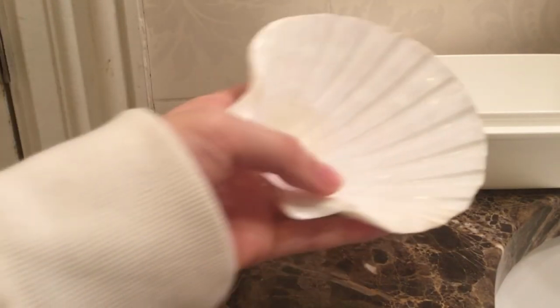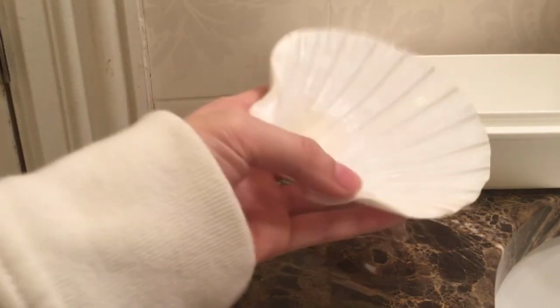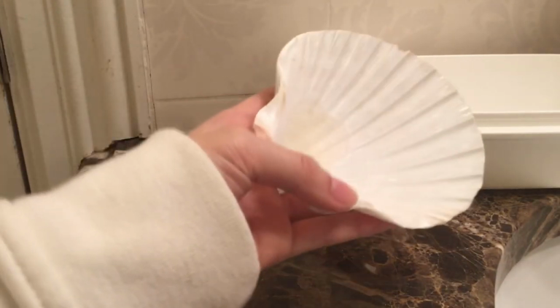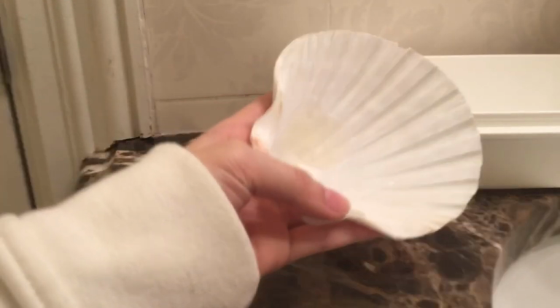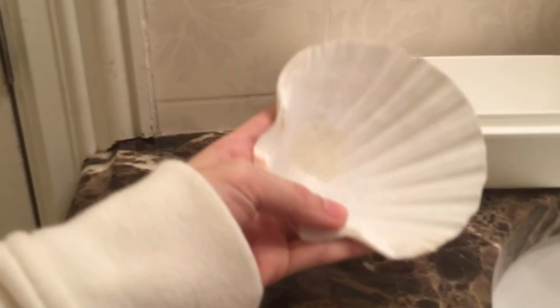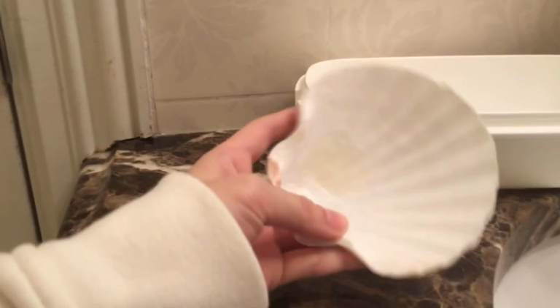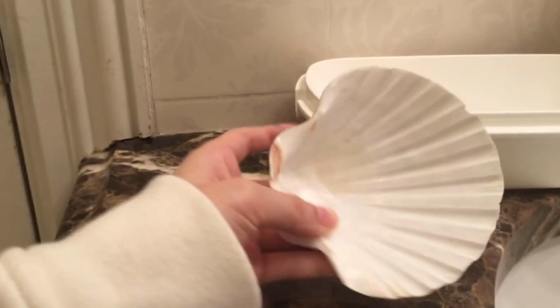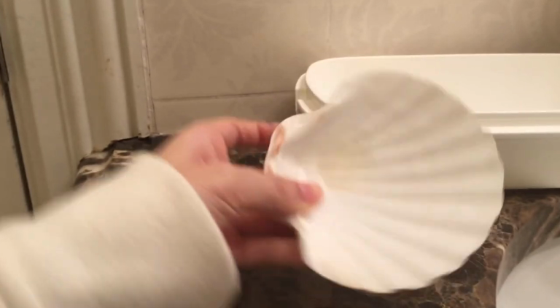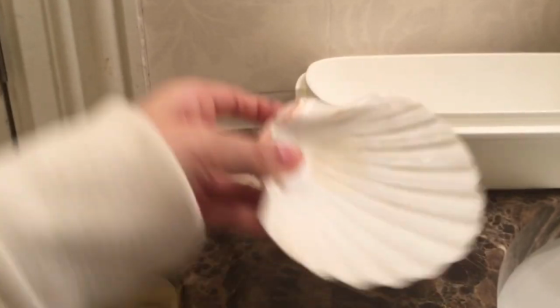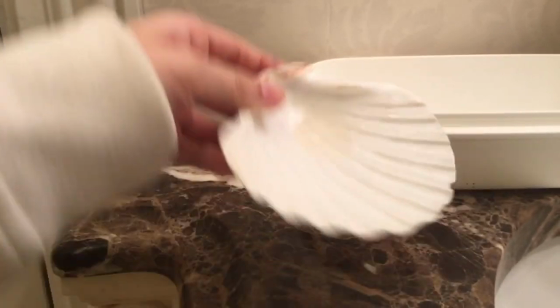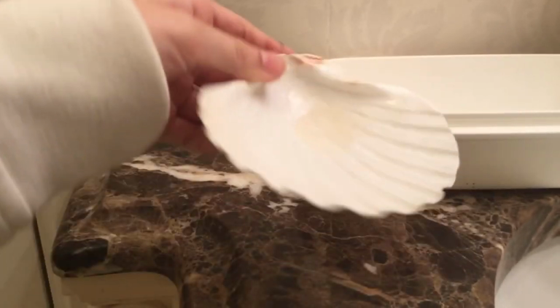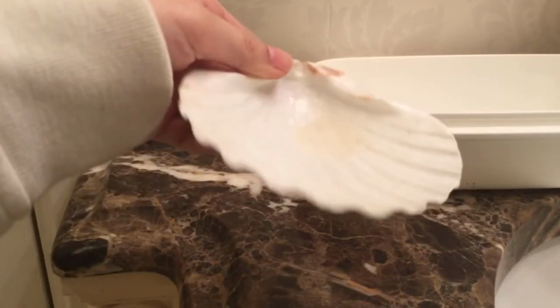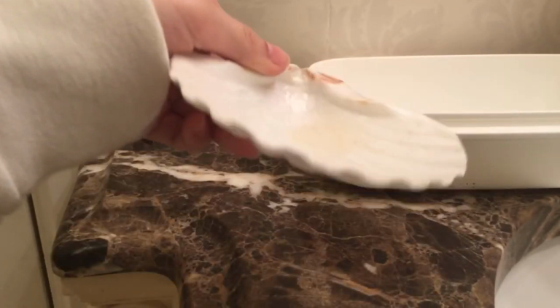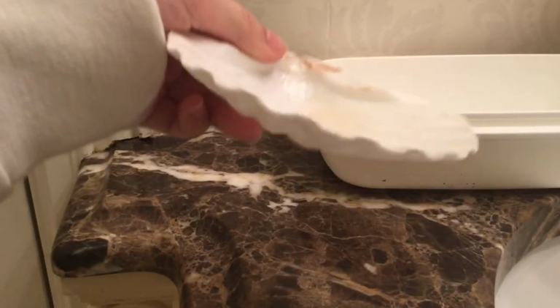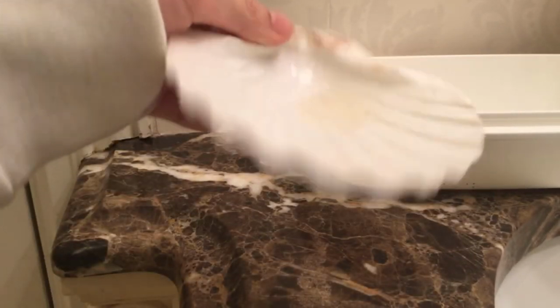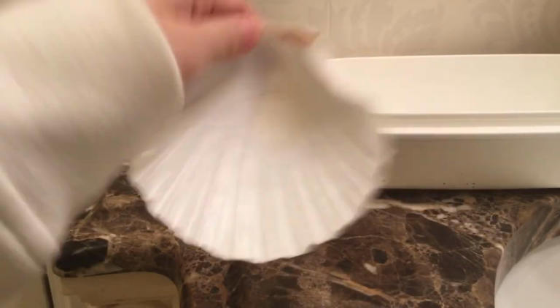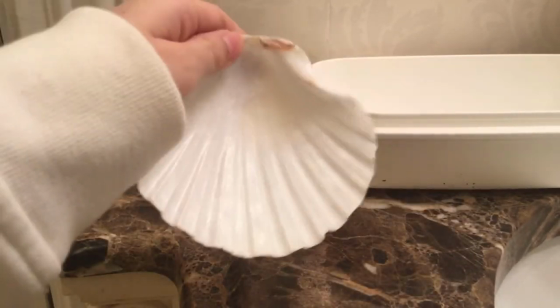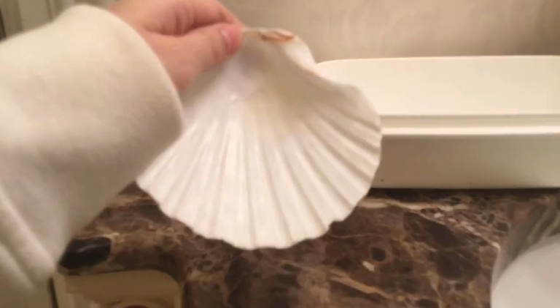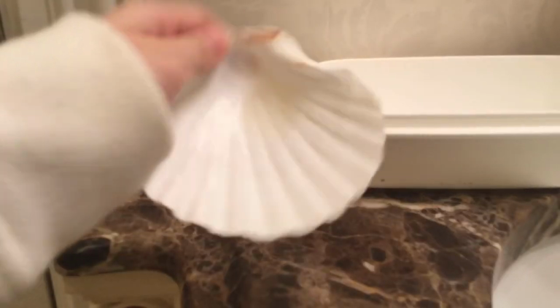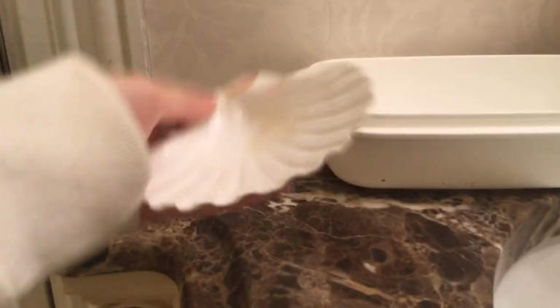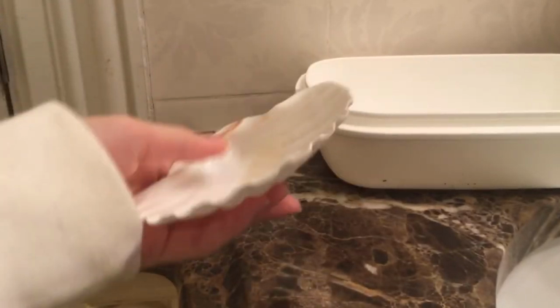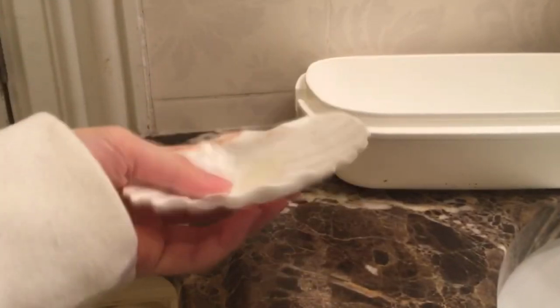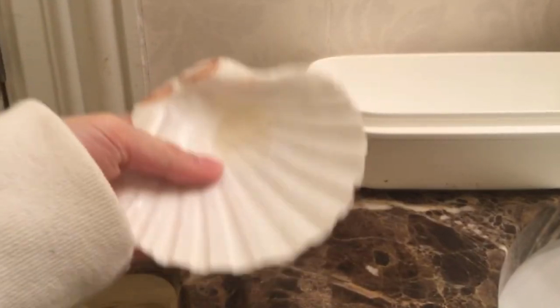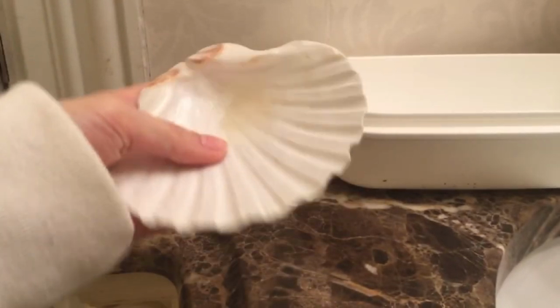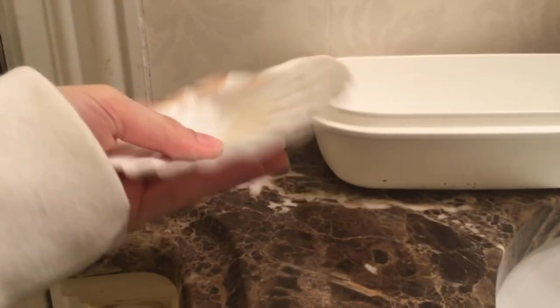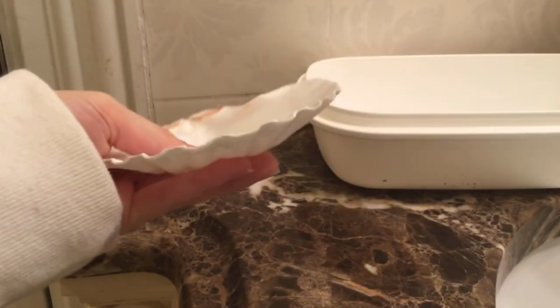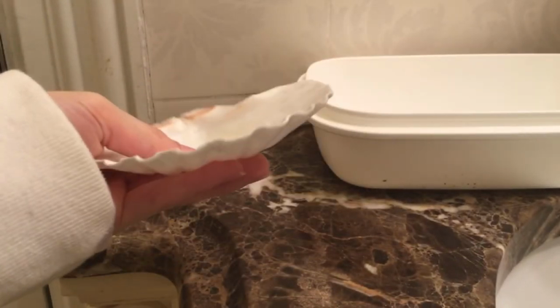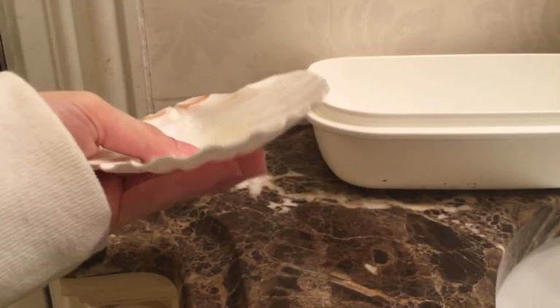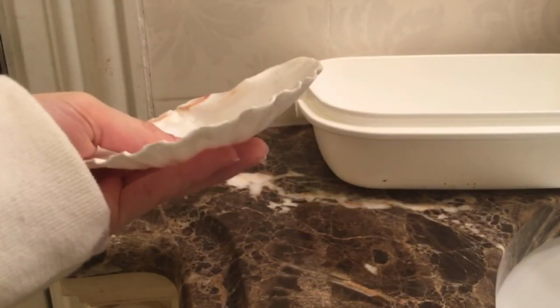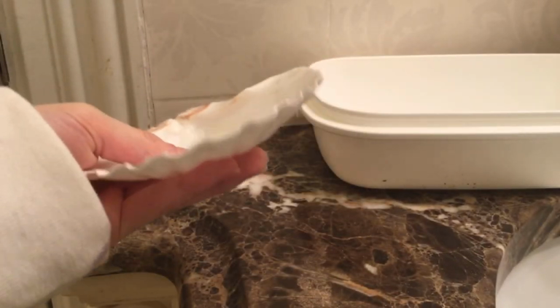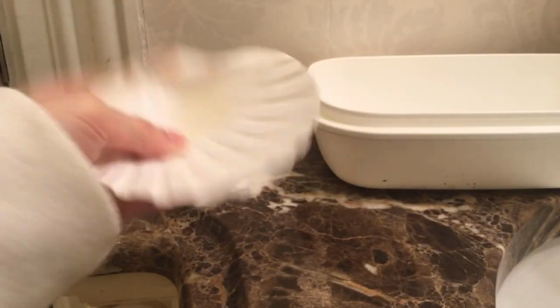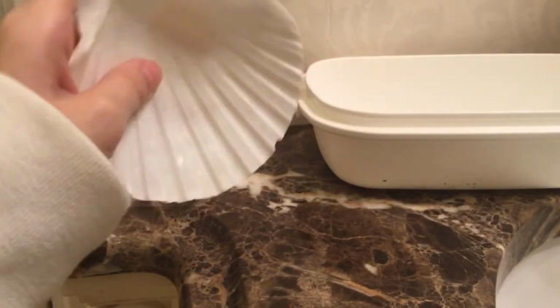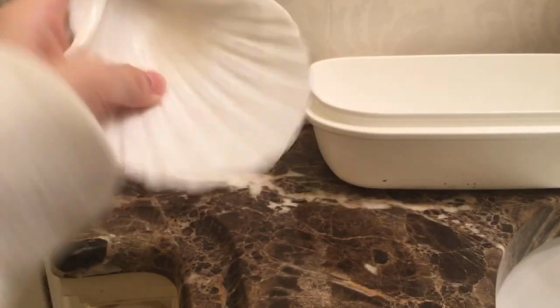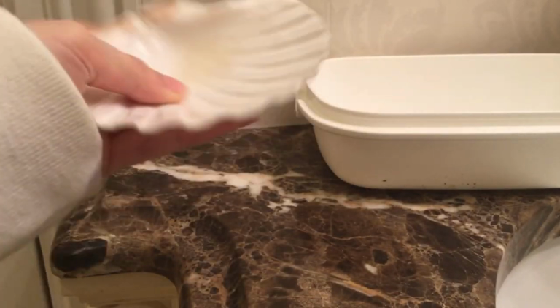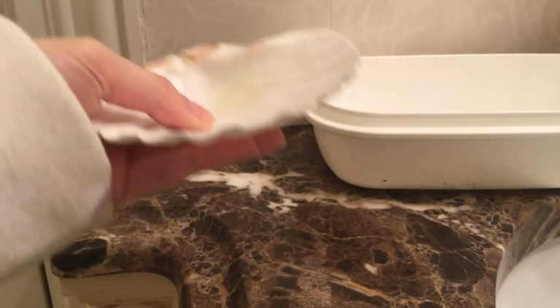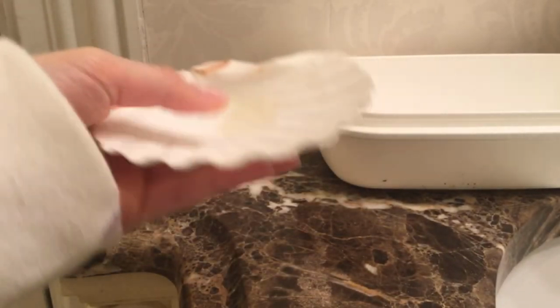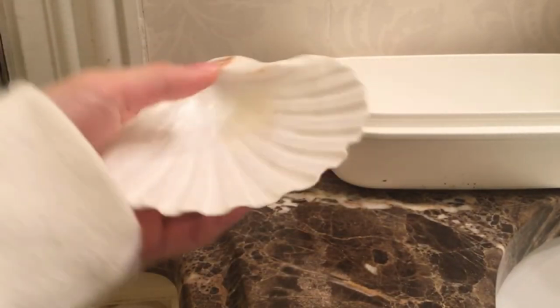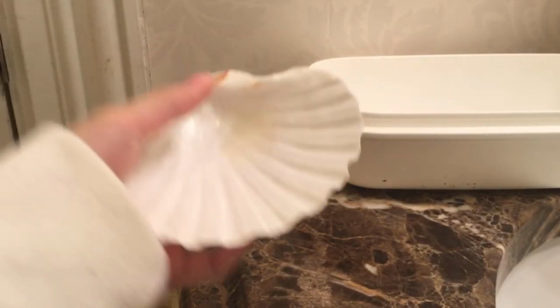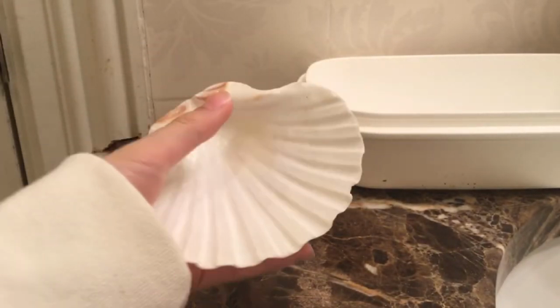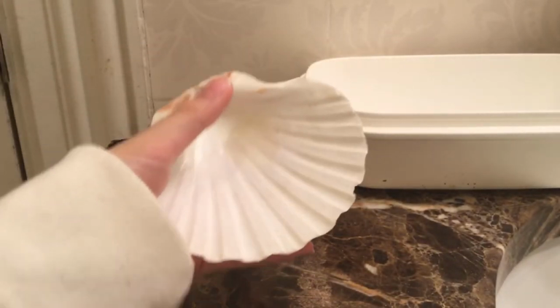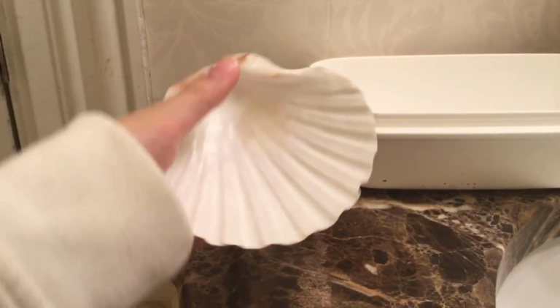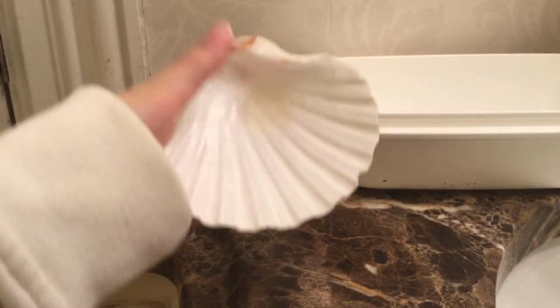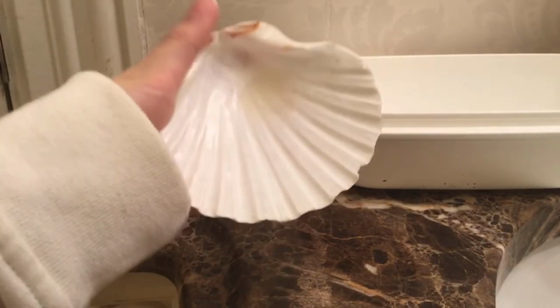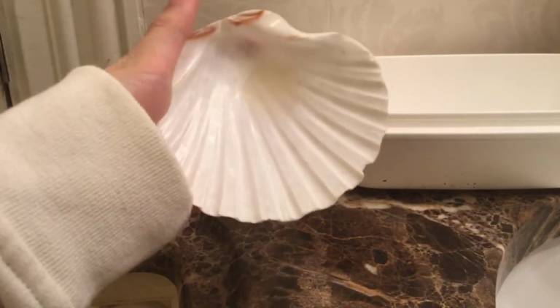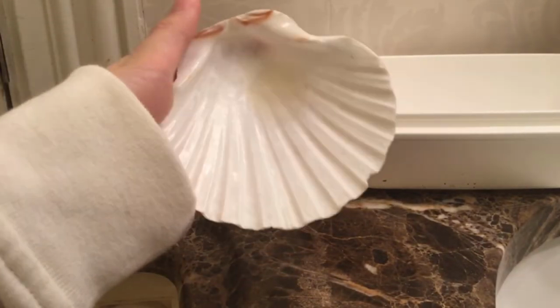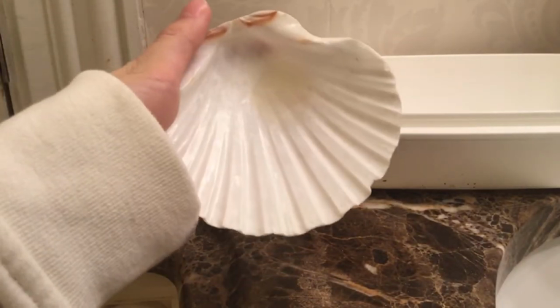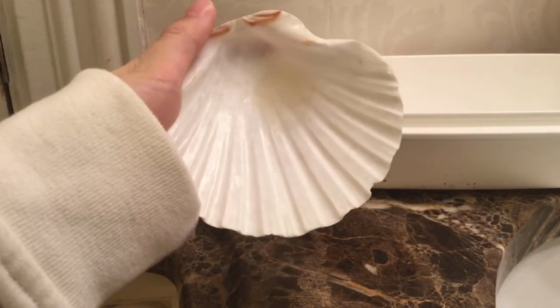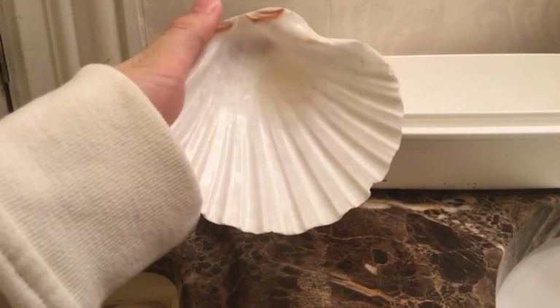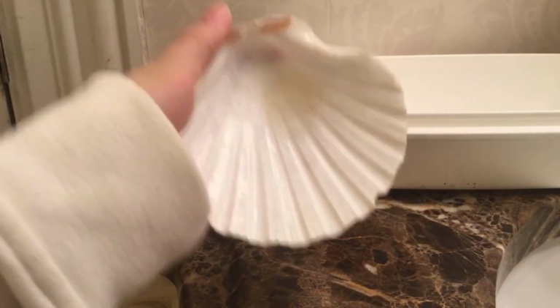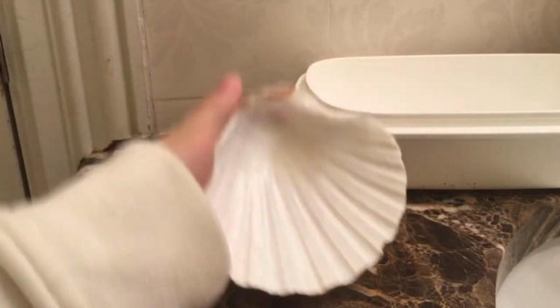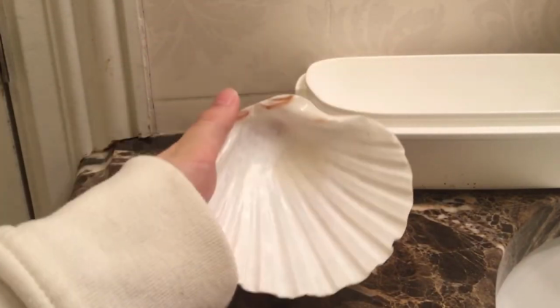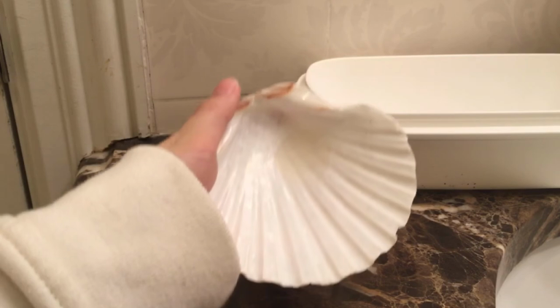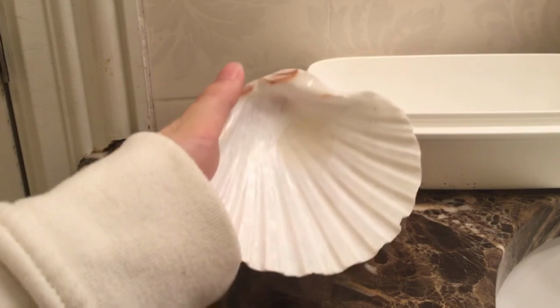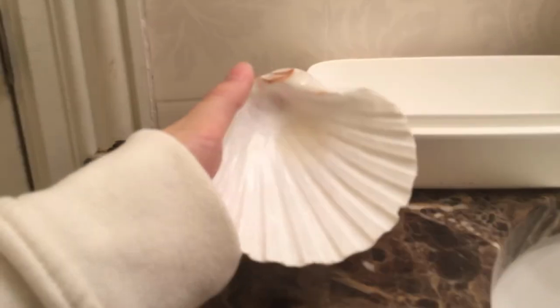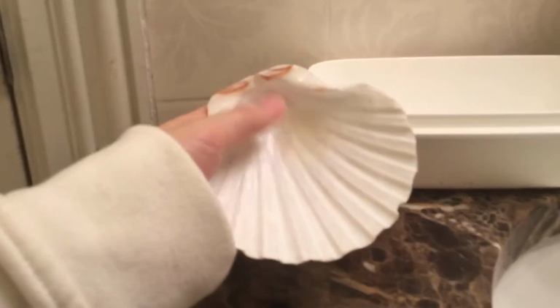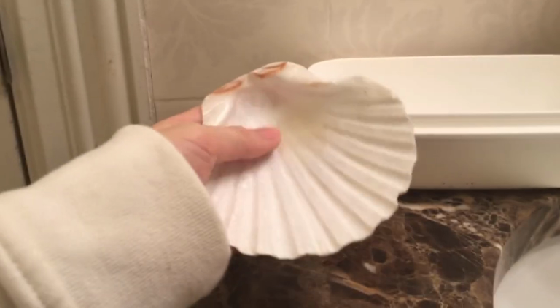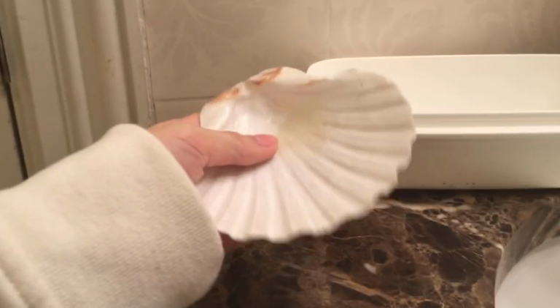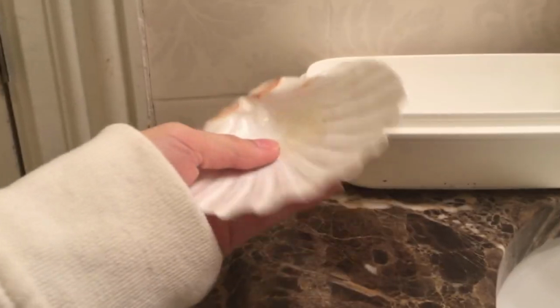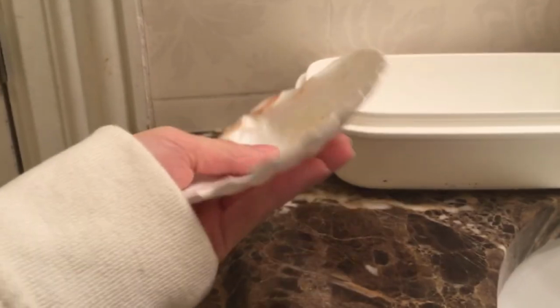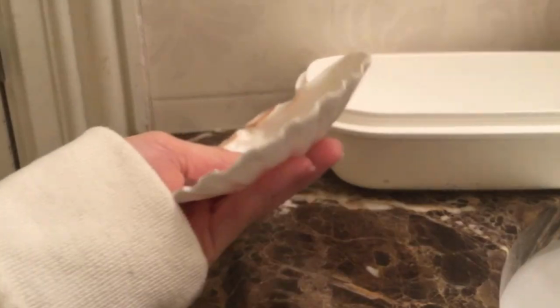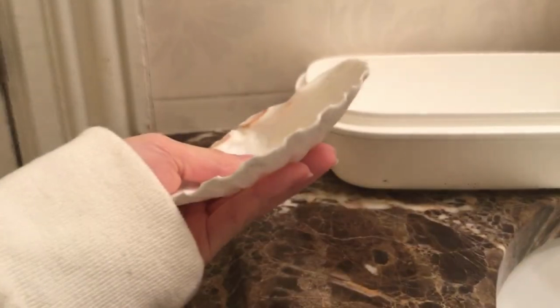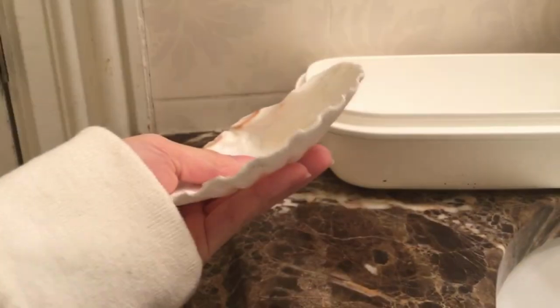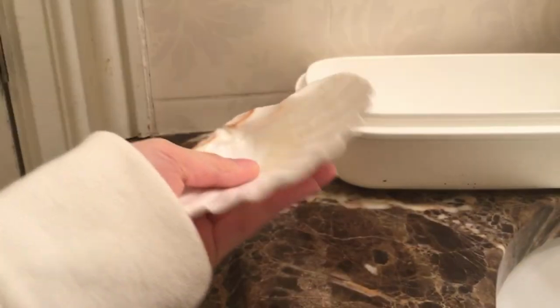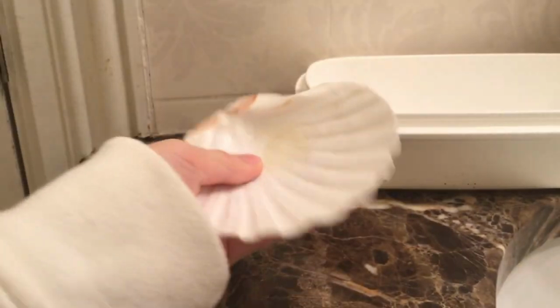Something like this container can be used as a water dish, and as you can see I also use it as a food dish.